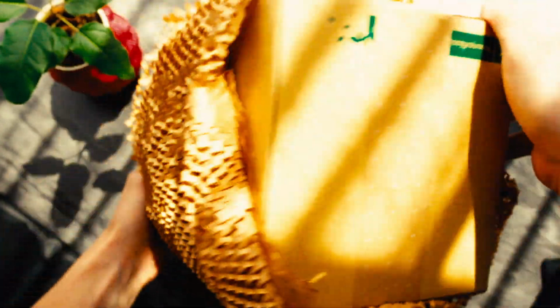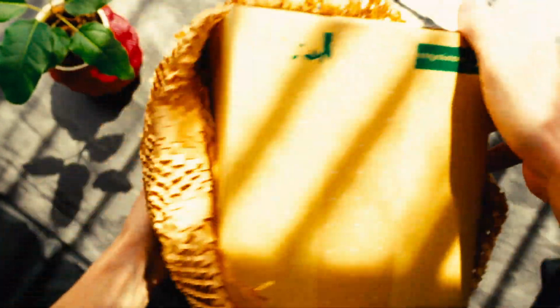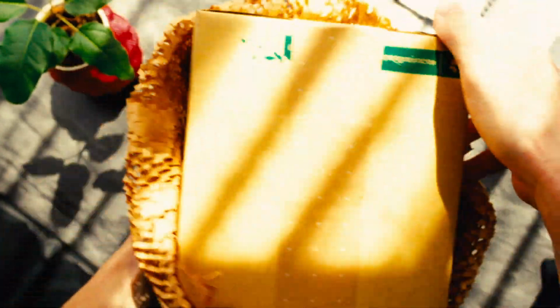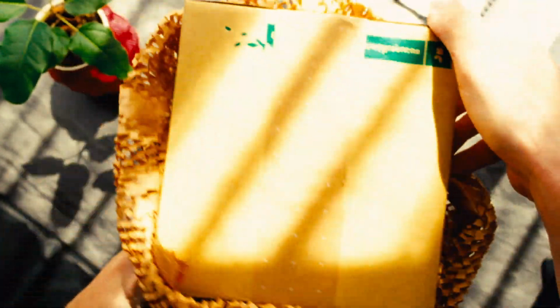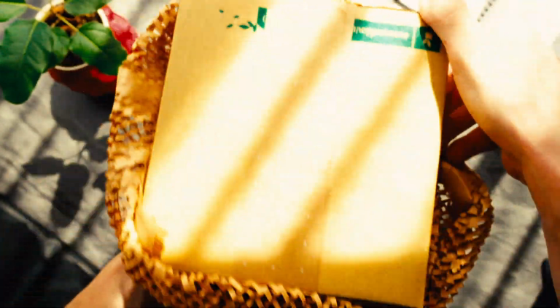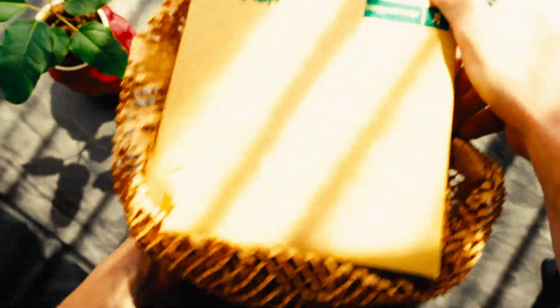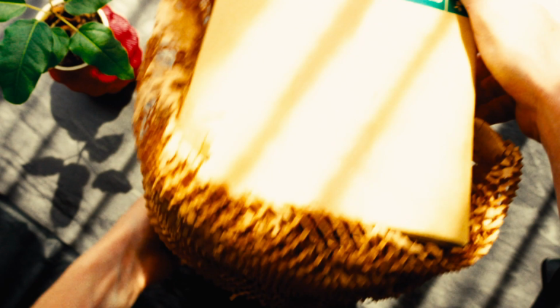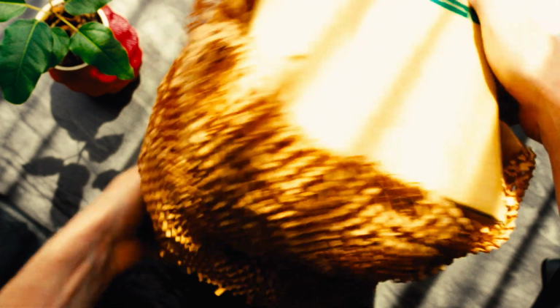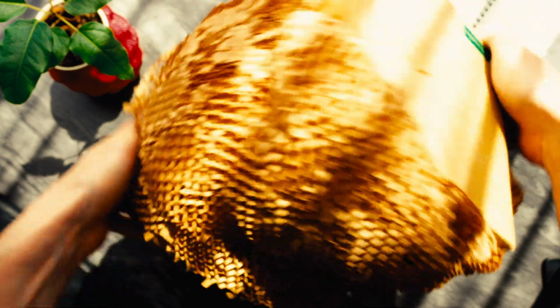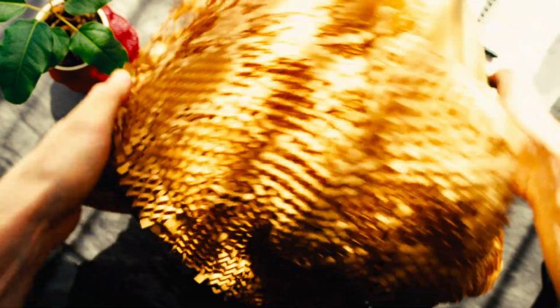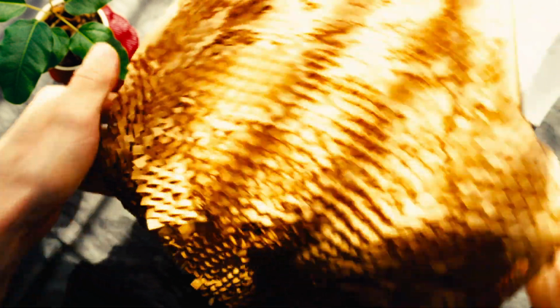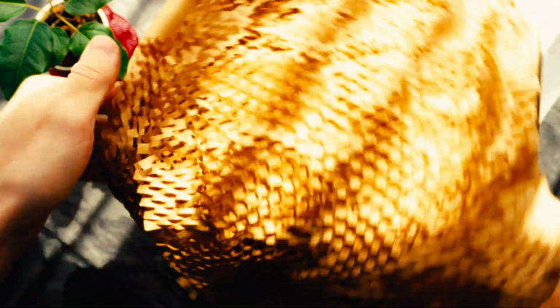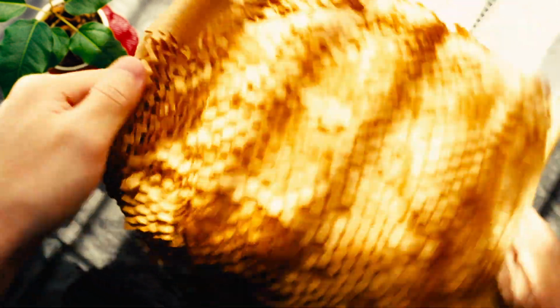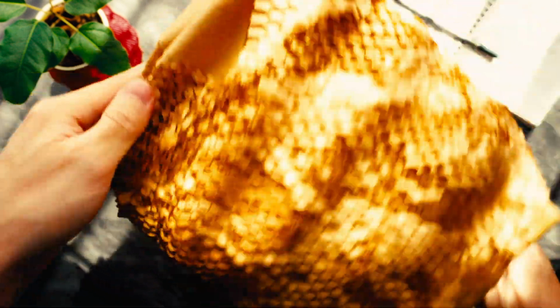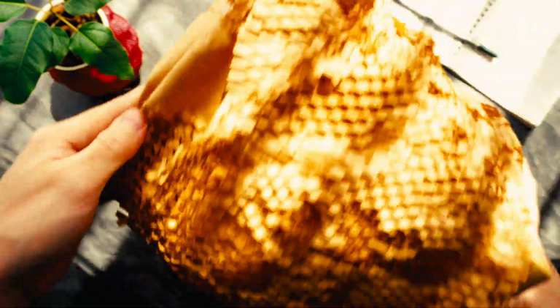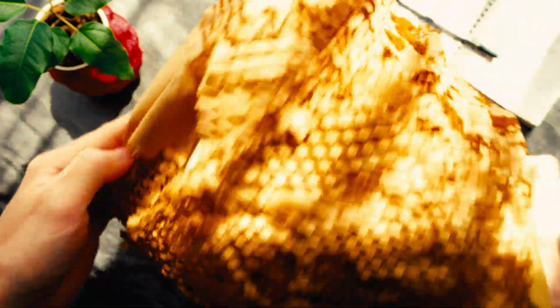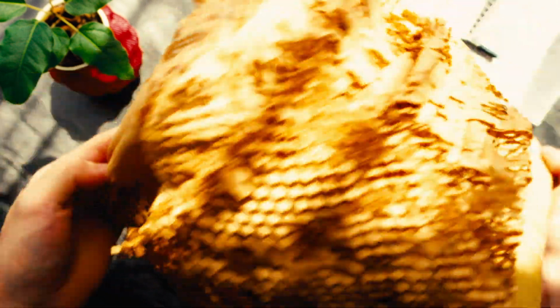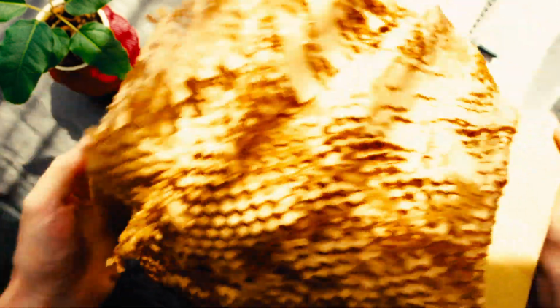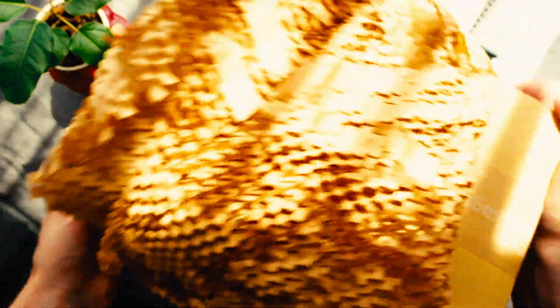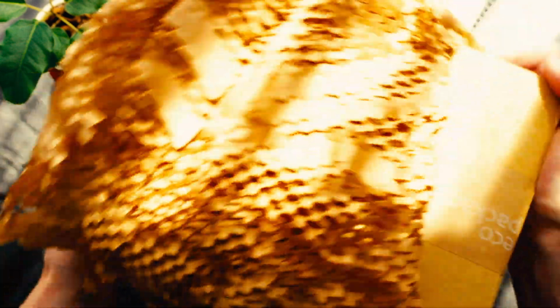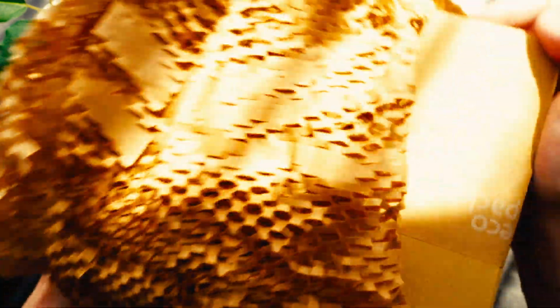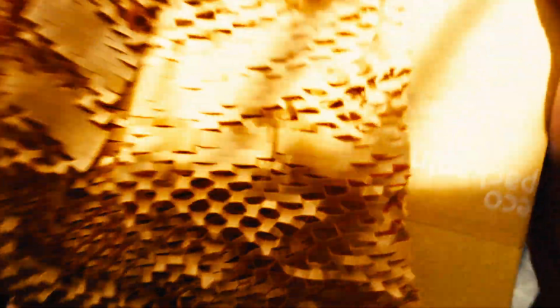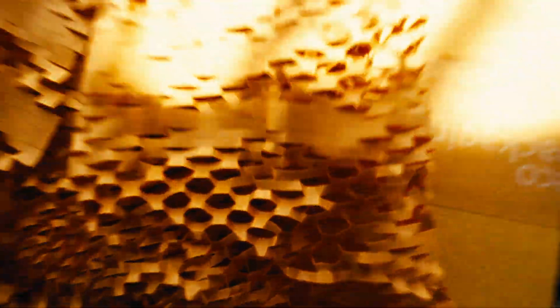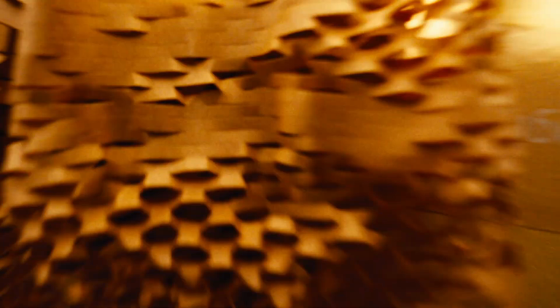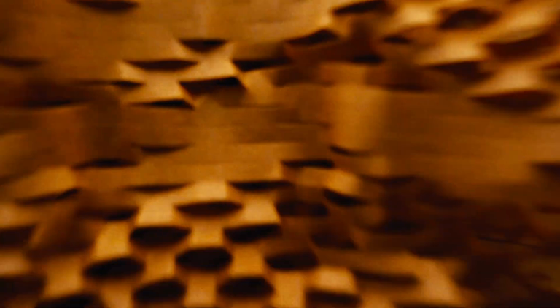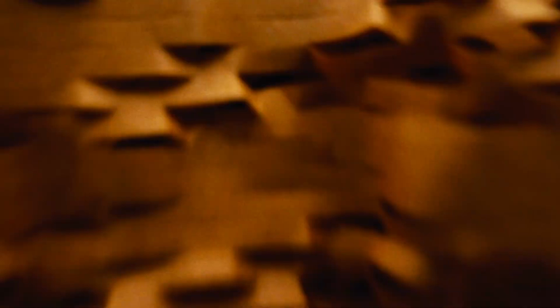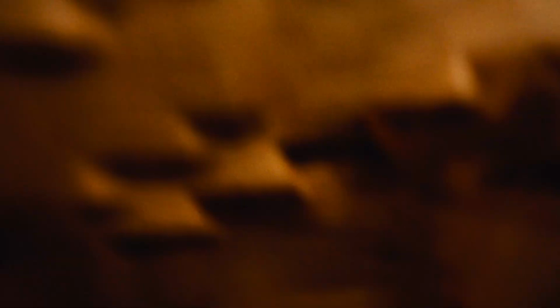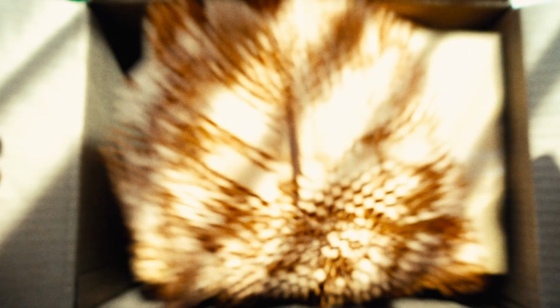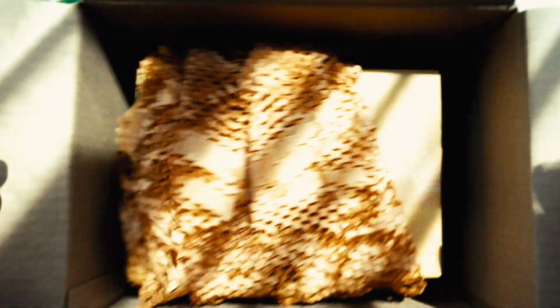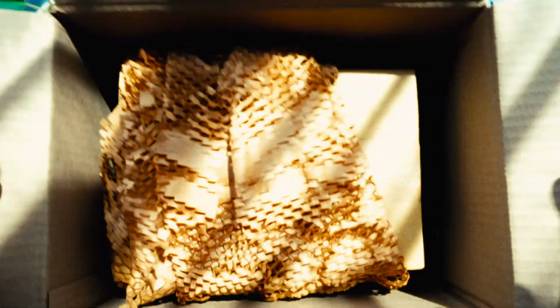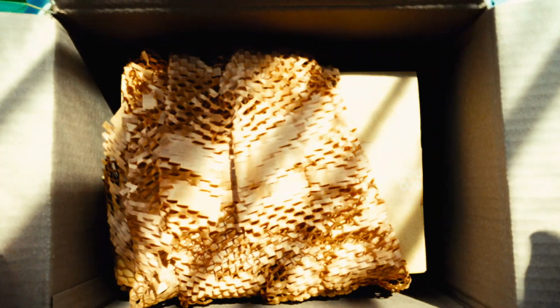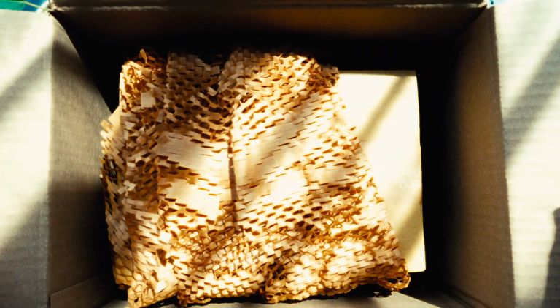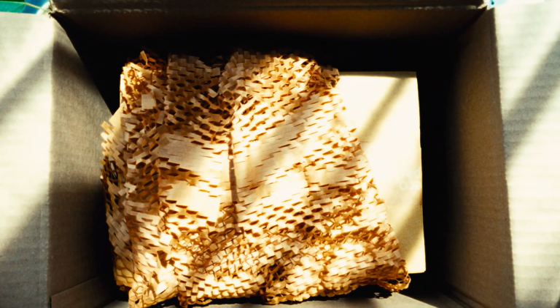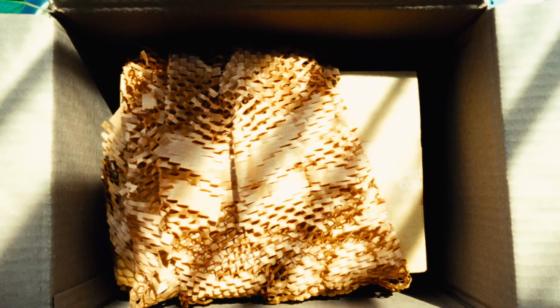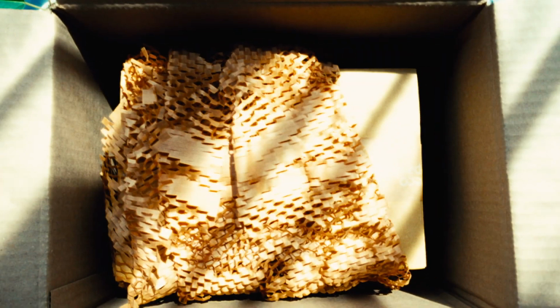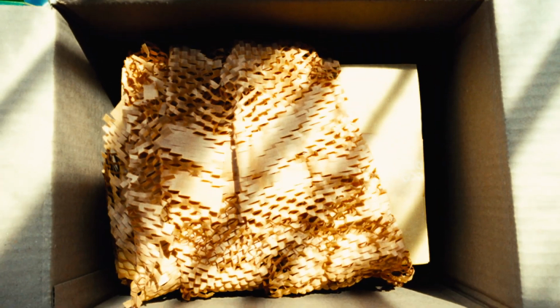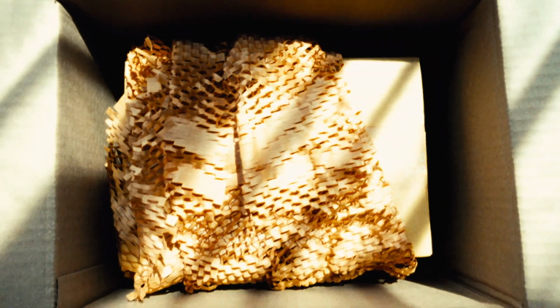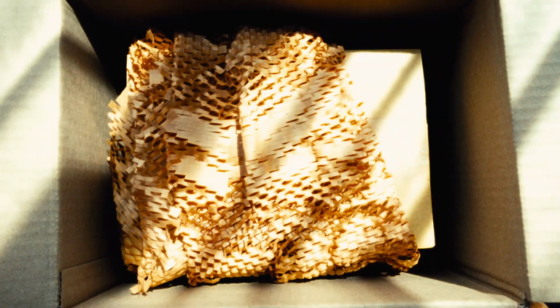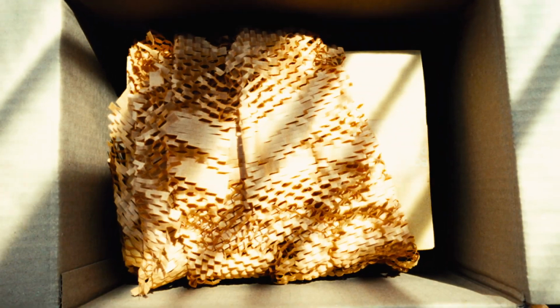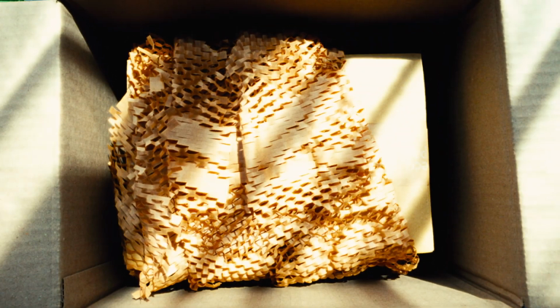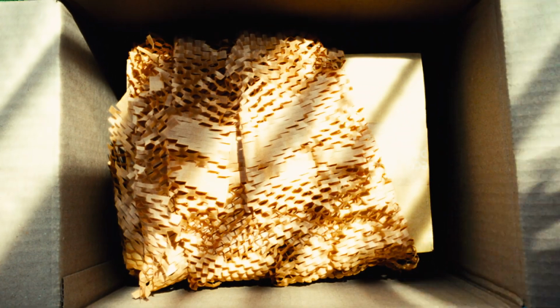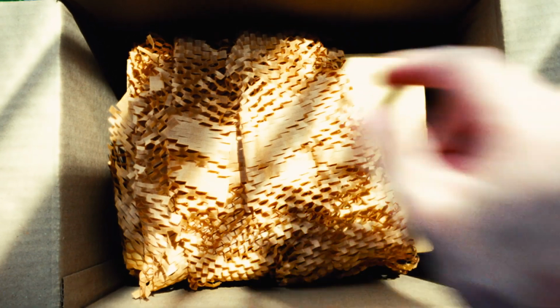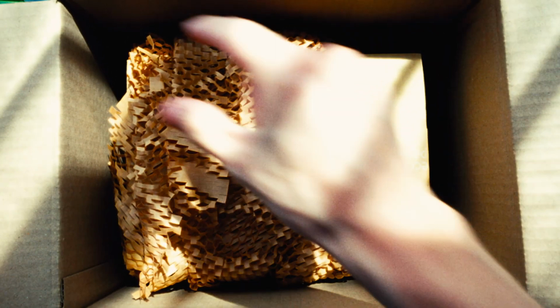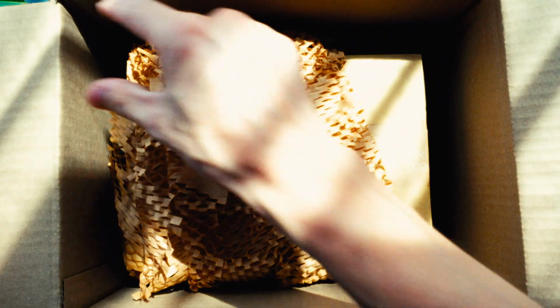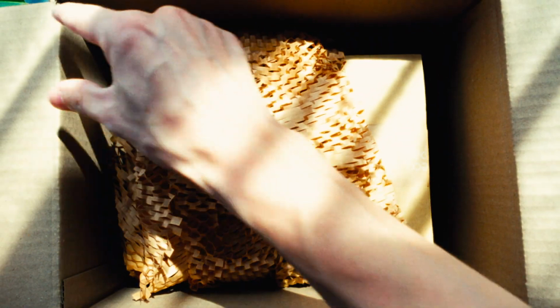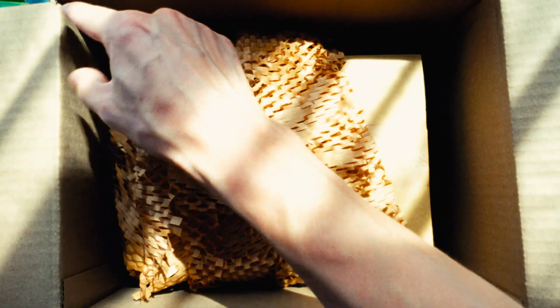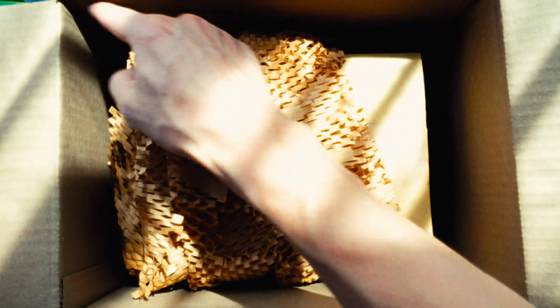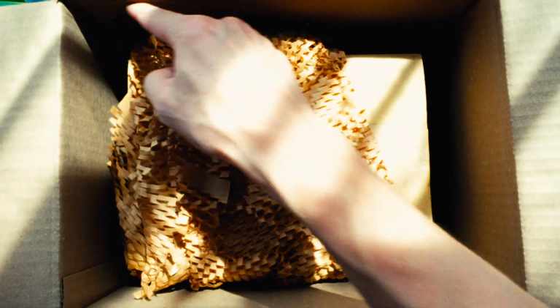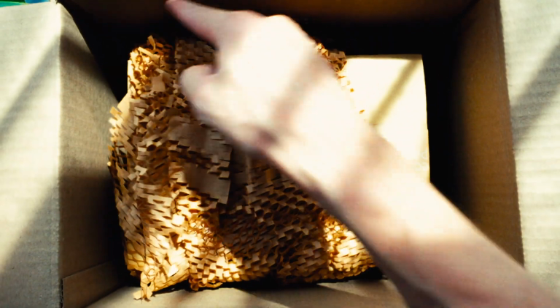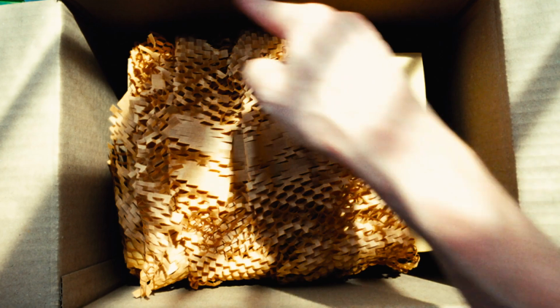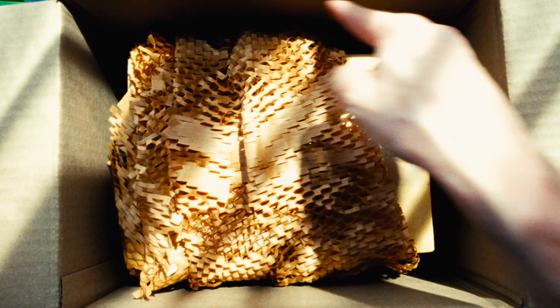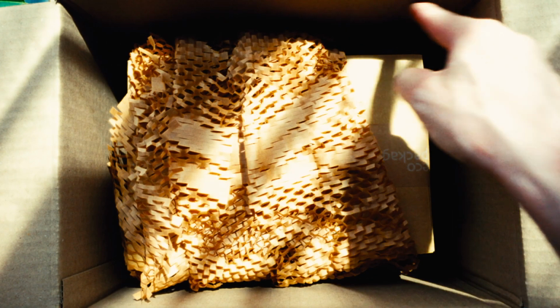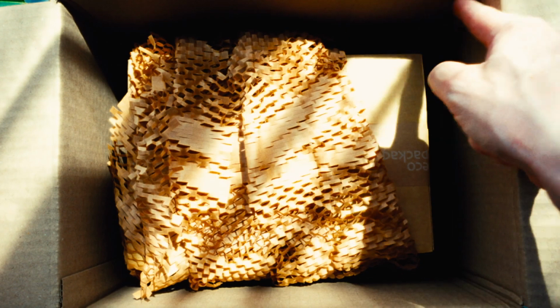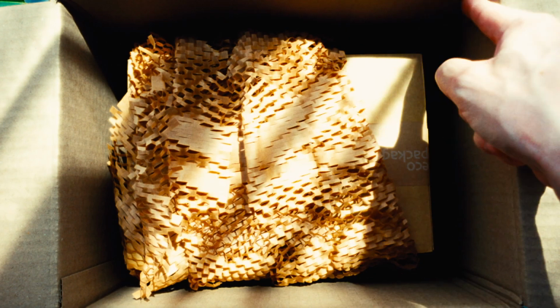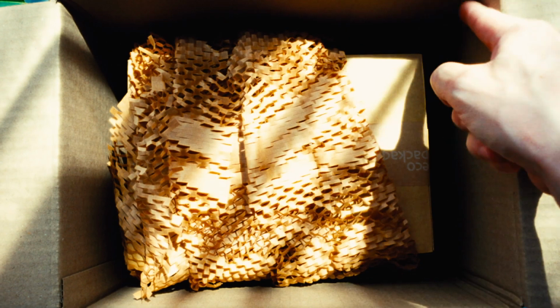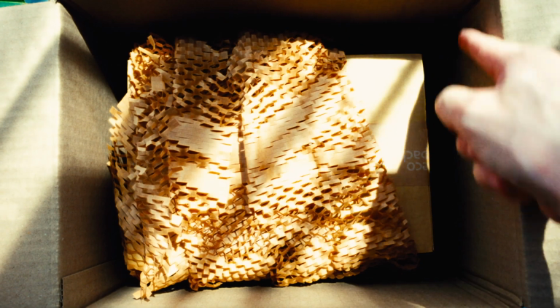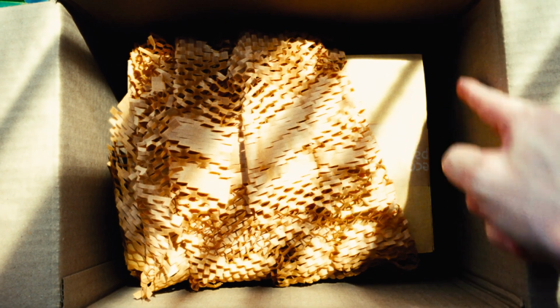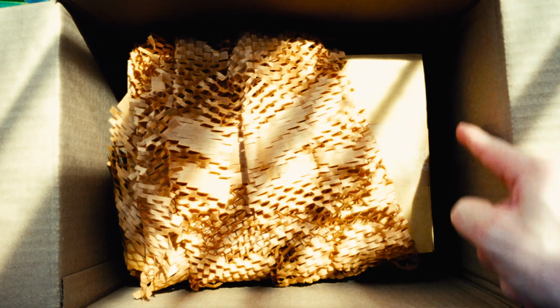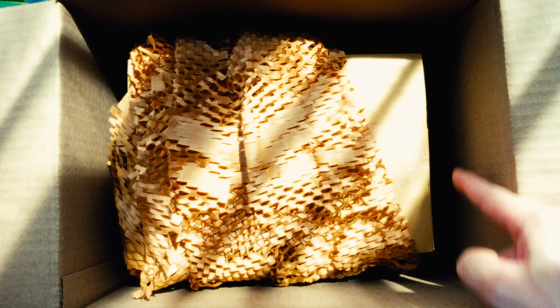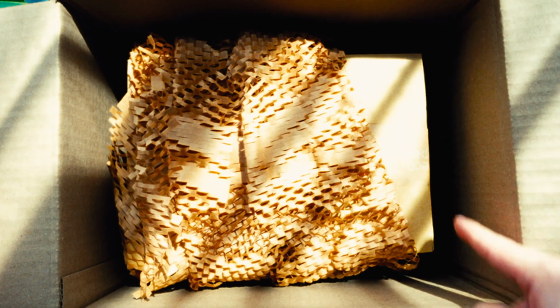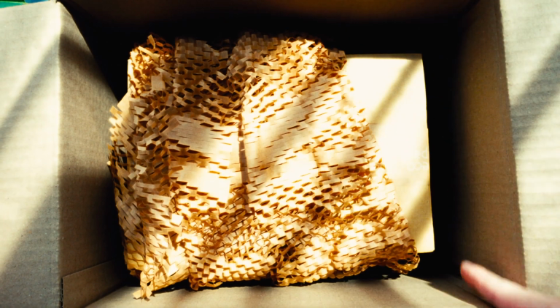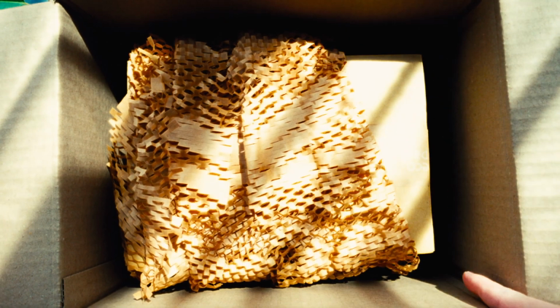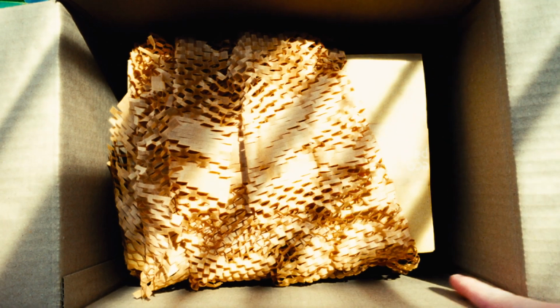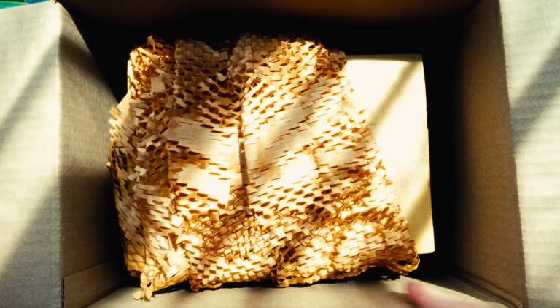My solution to this problem is to wrap this box with packaging paper again, and put it inside a larger box. The idea is to create a buffer zone around the original box.